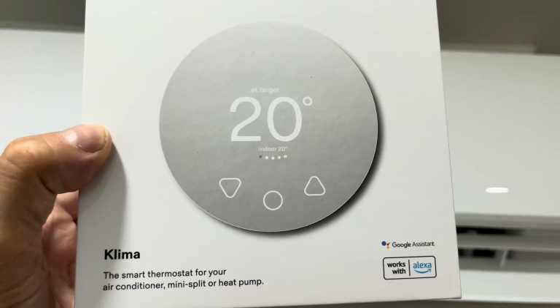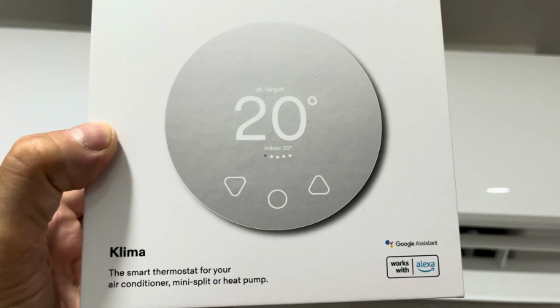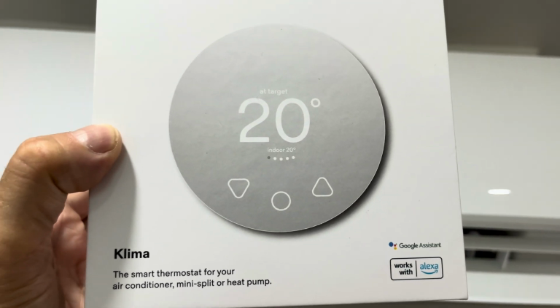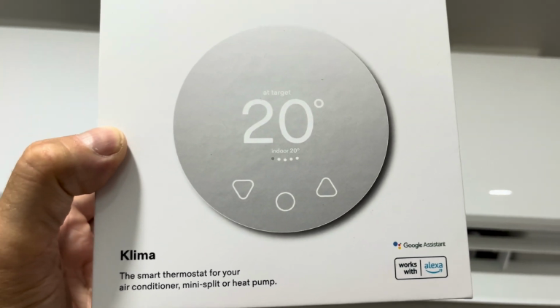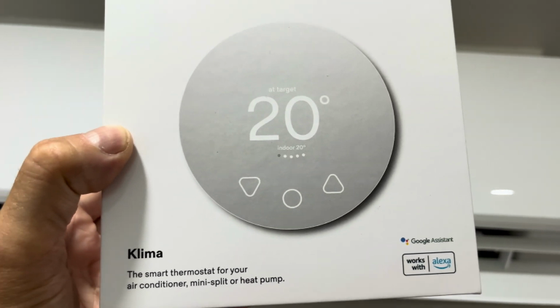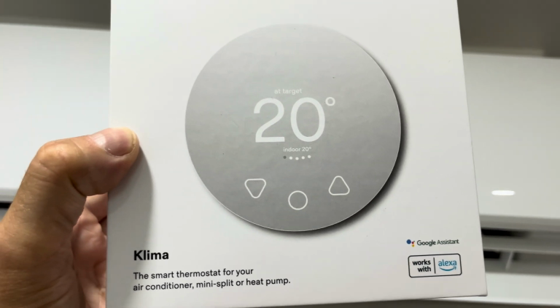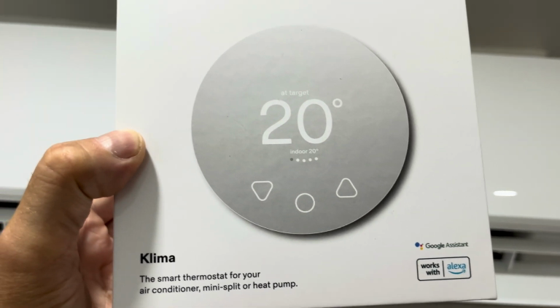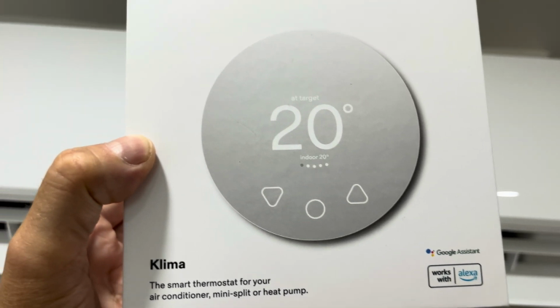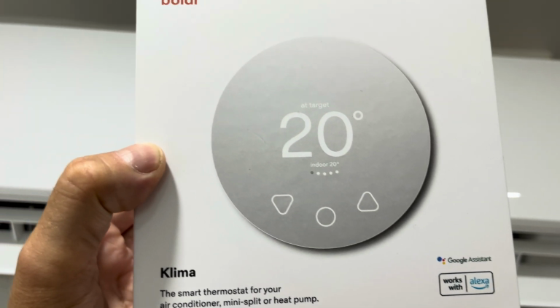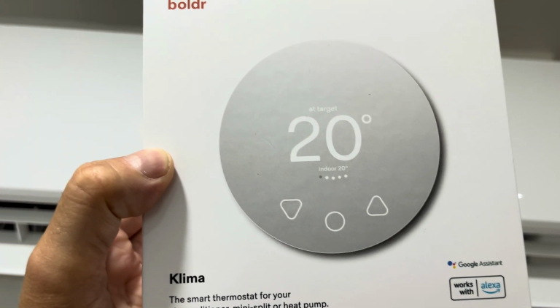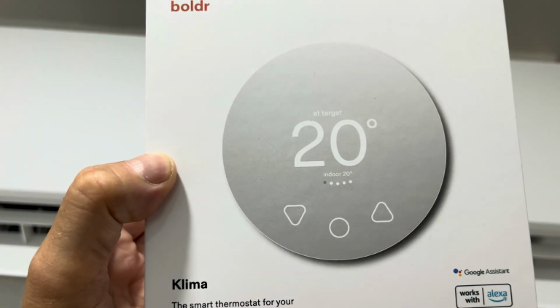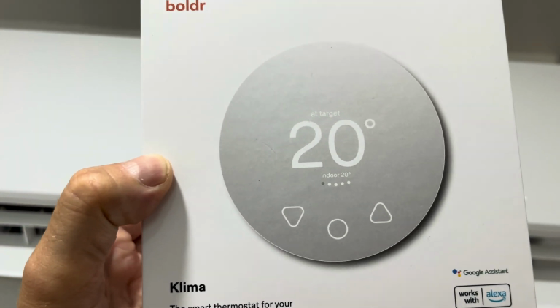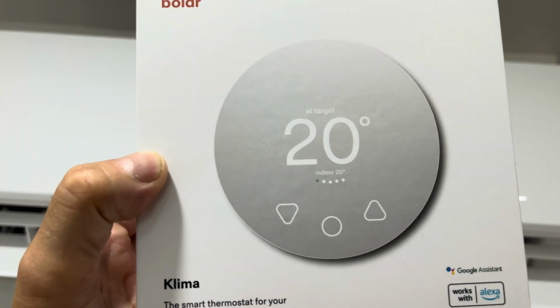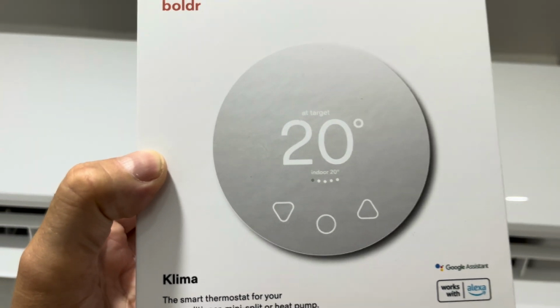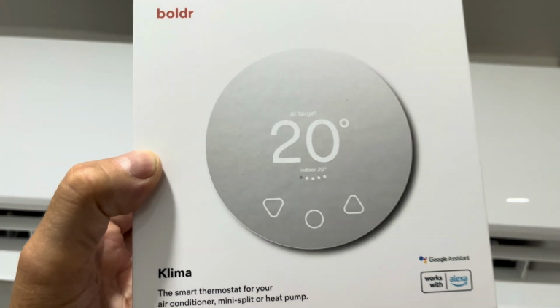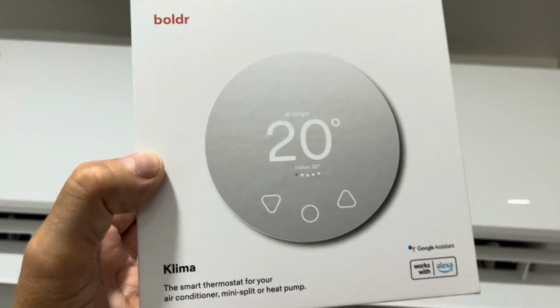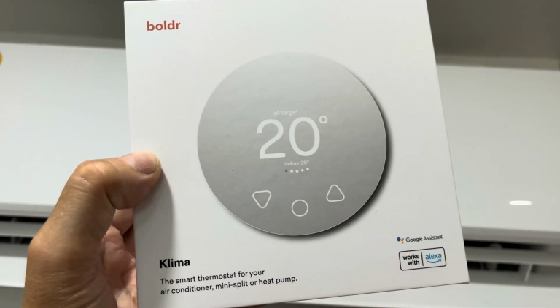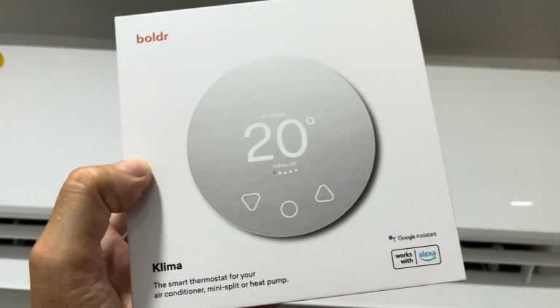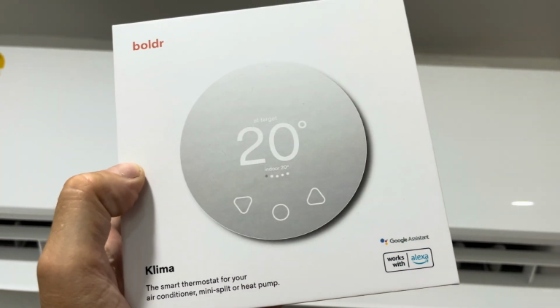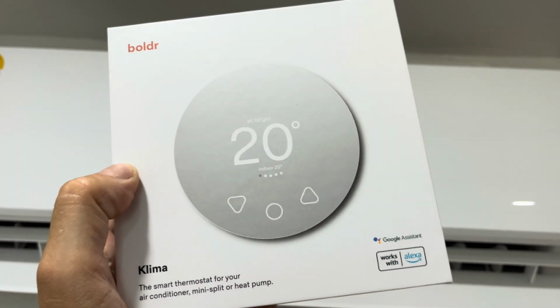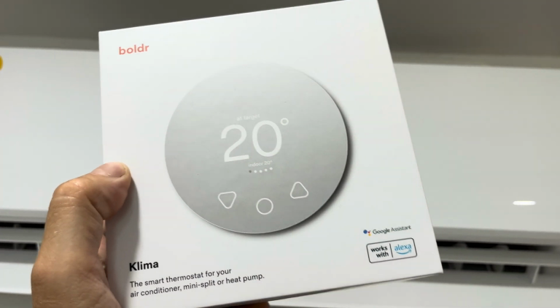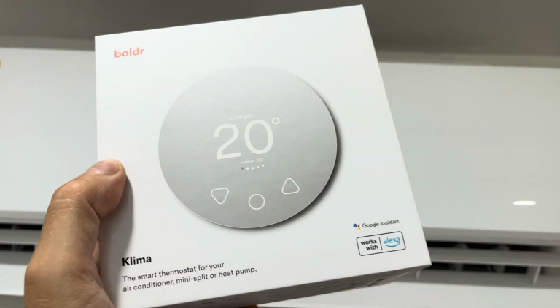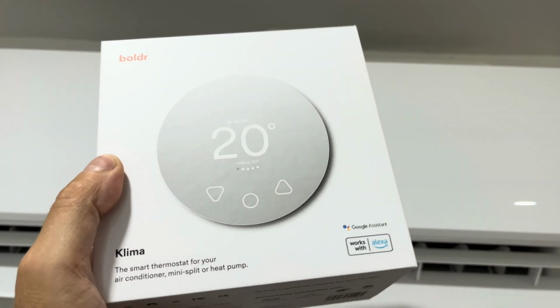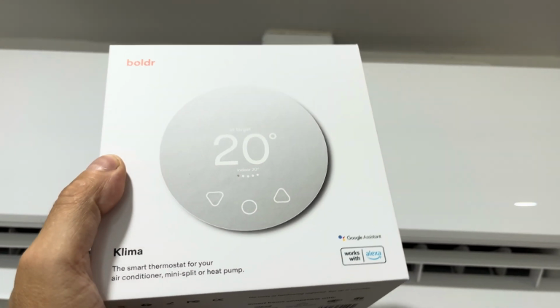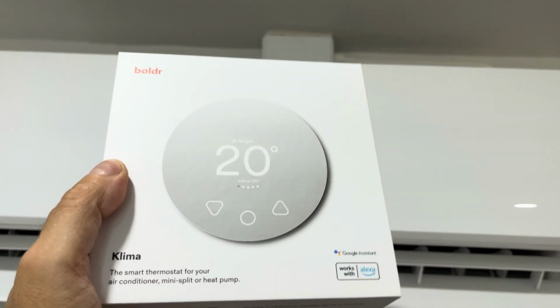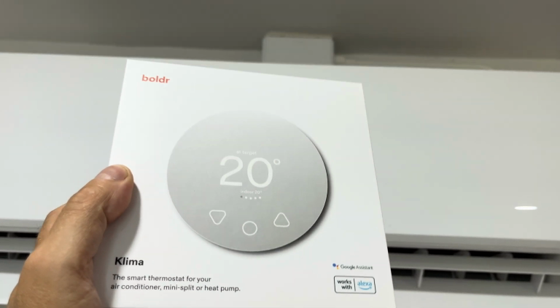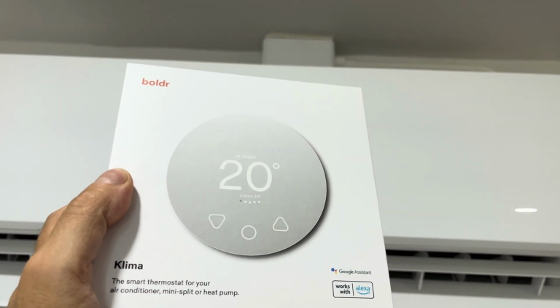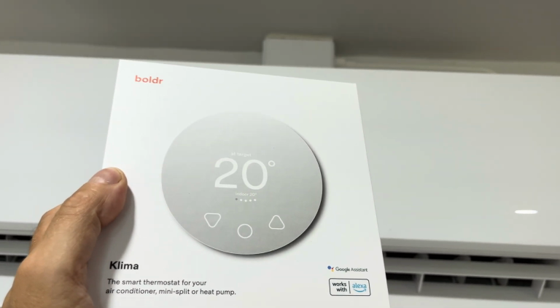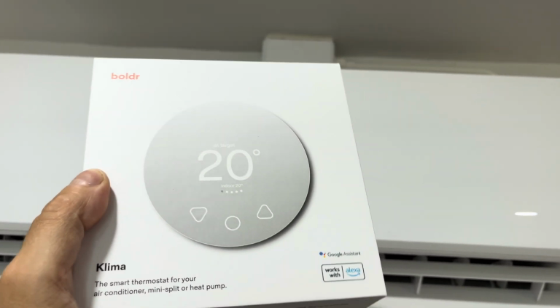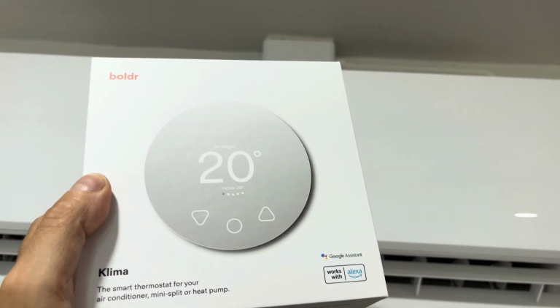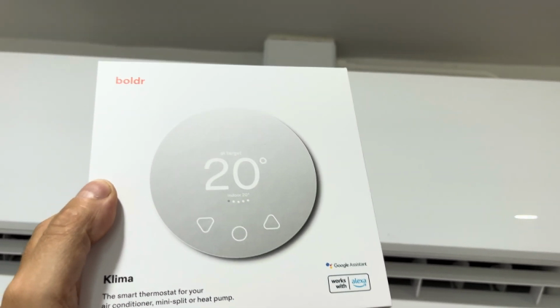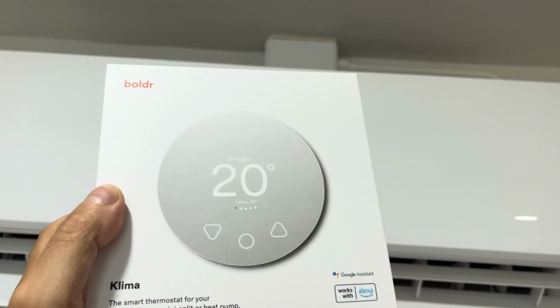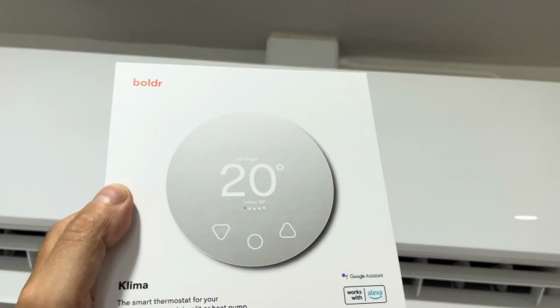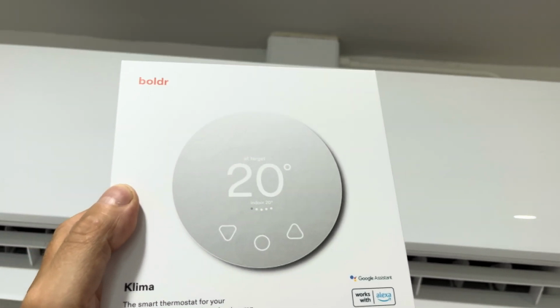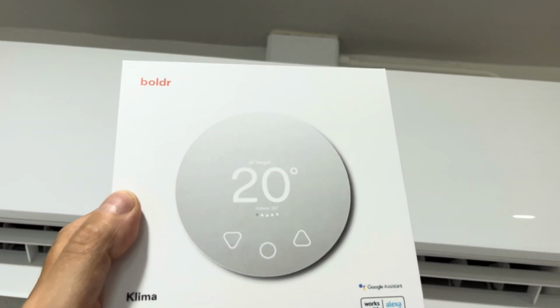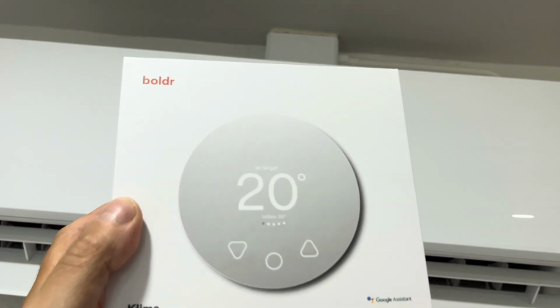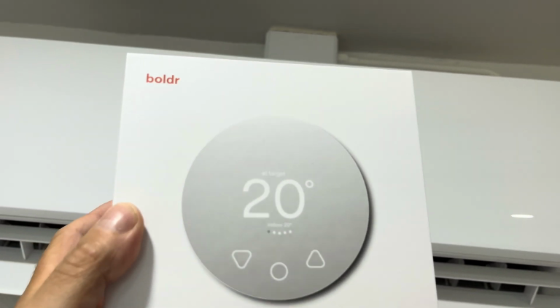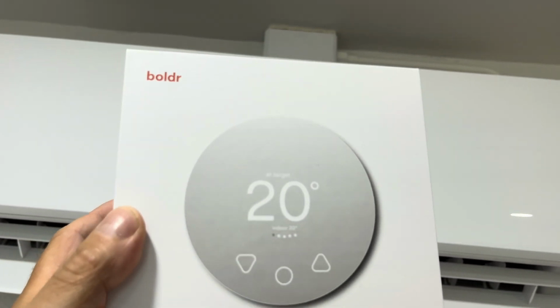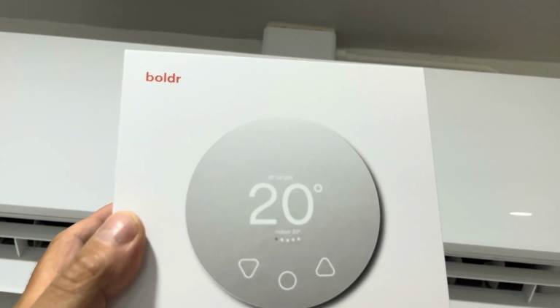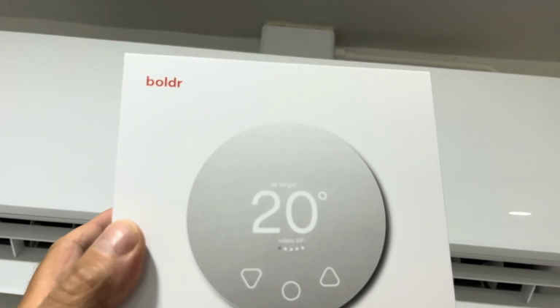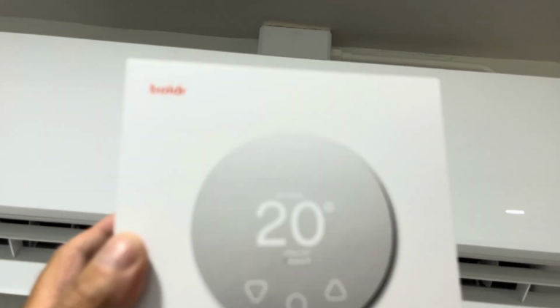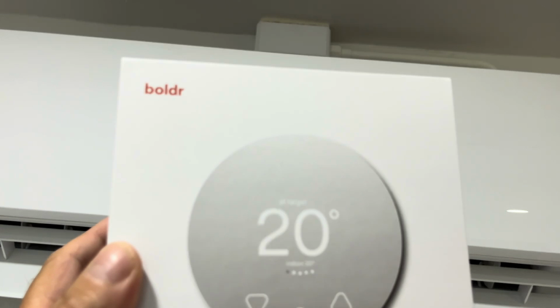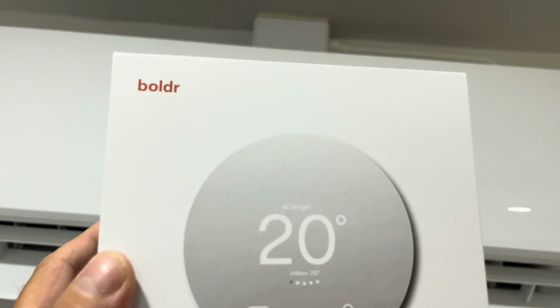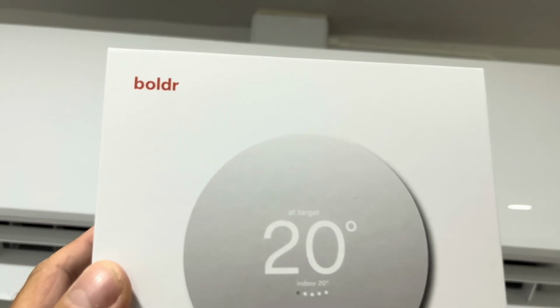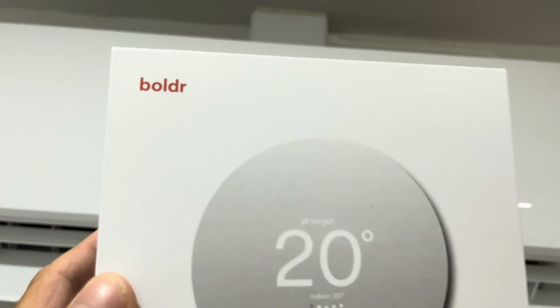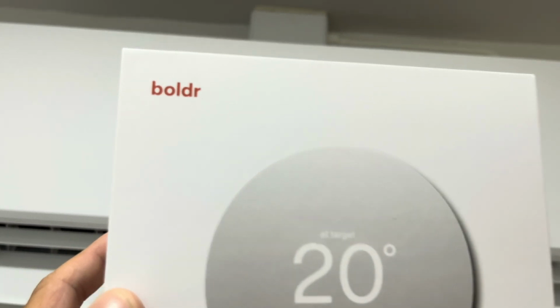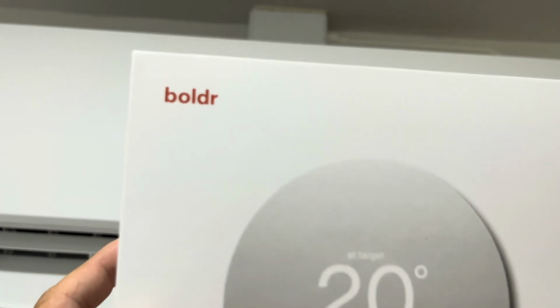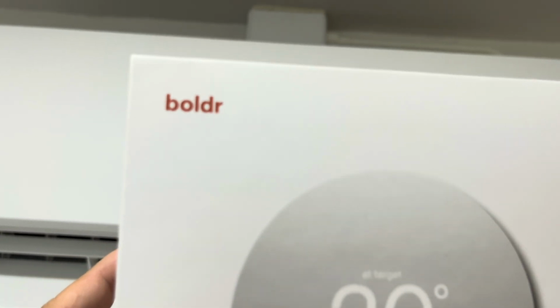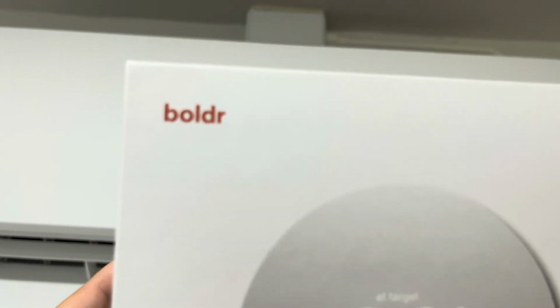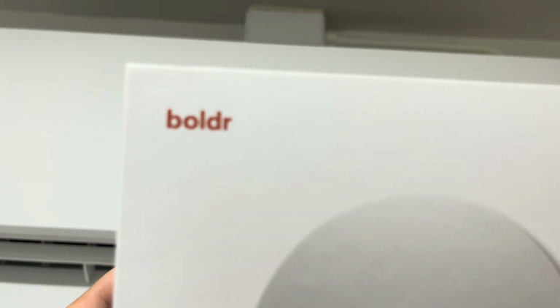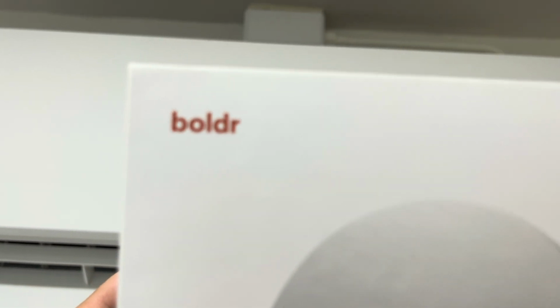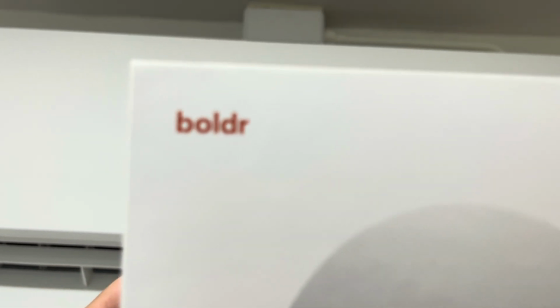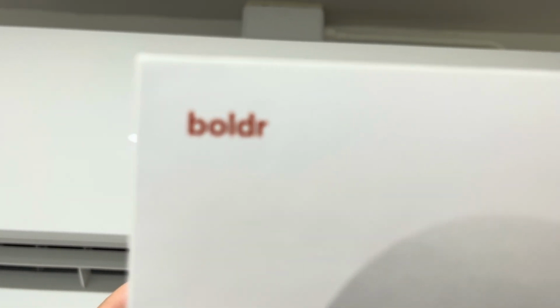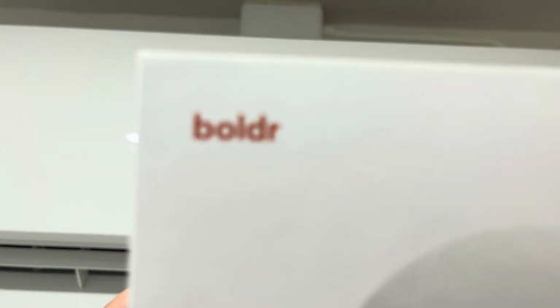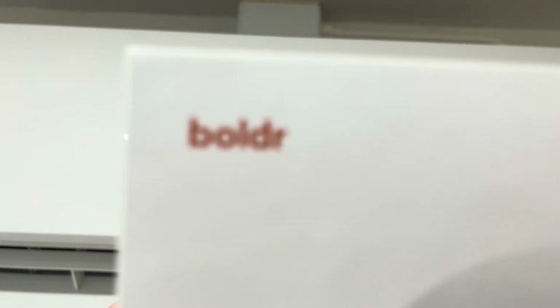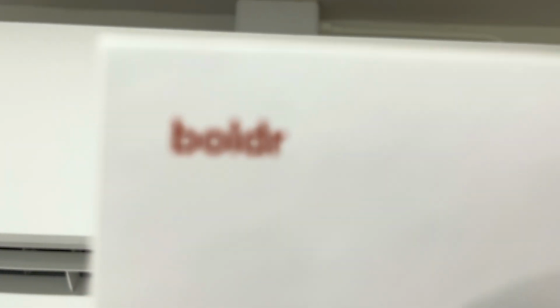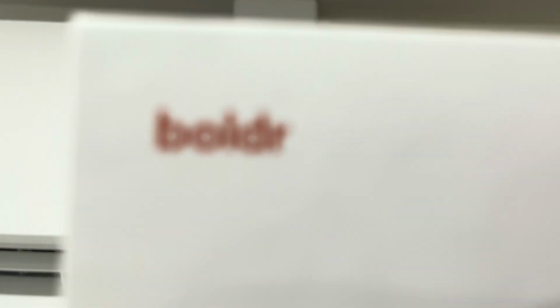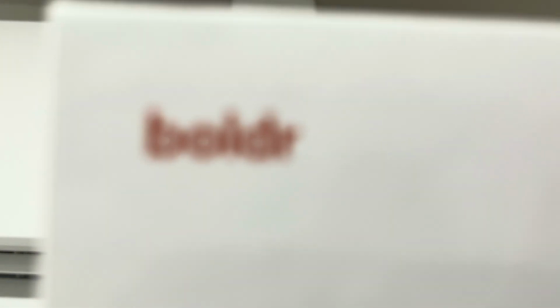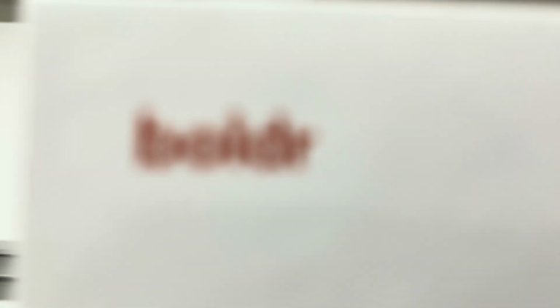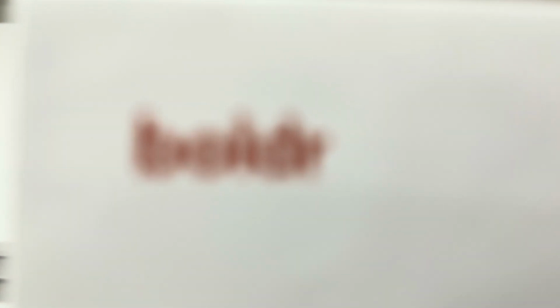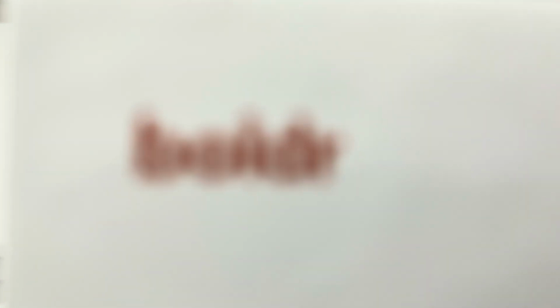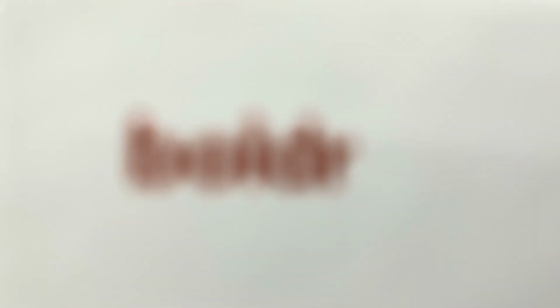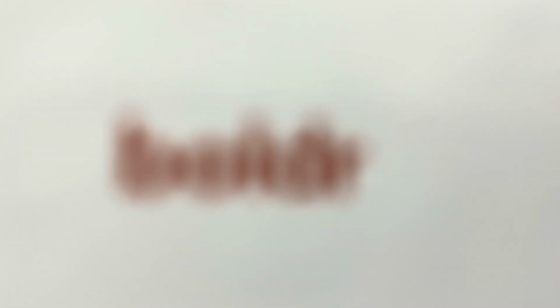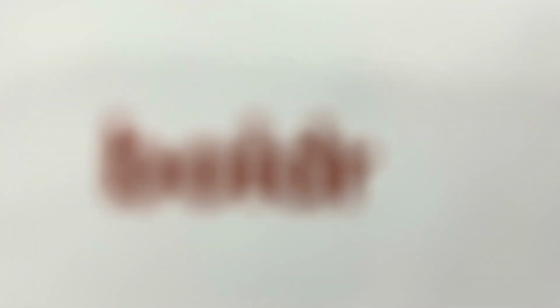That was it for the Boulder Klima smart thermostat. Hope you found the information helpful, and if you have any more questions or comments, please leave a message below.